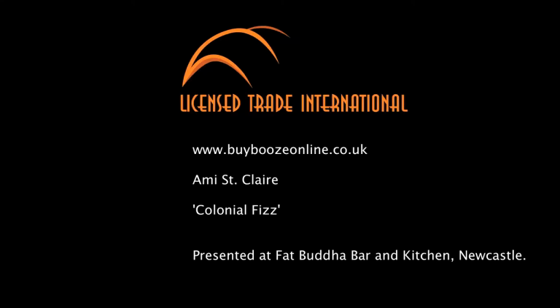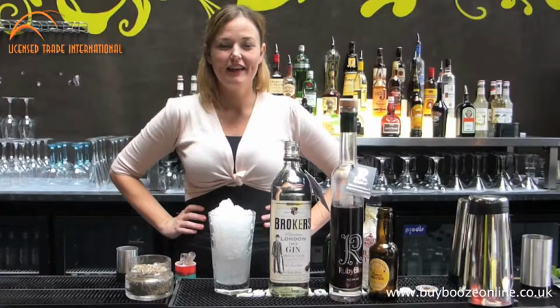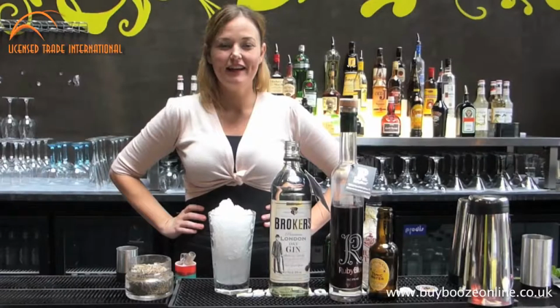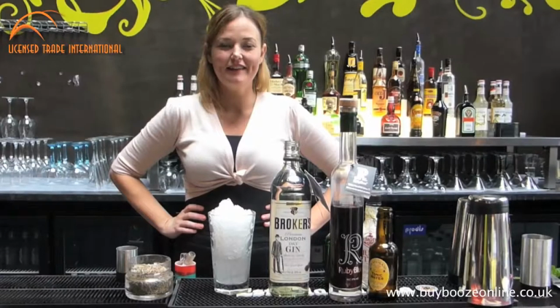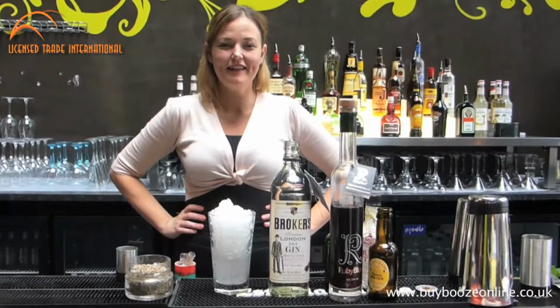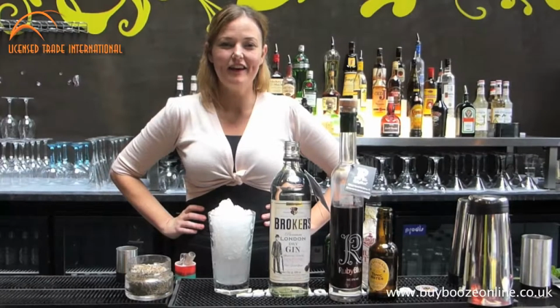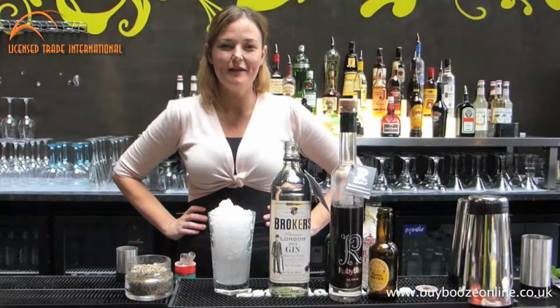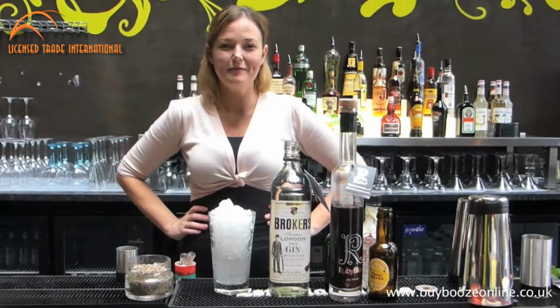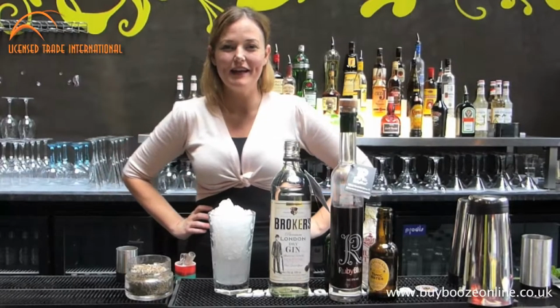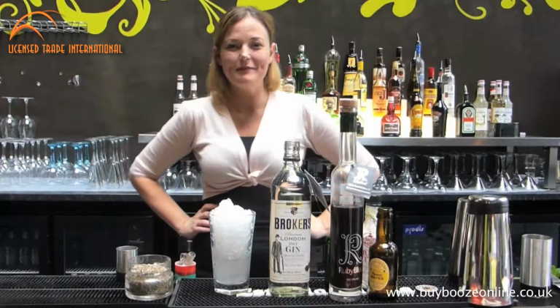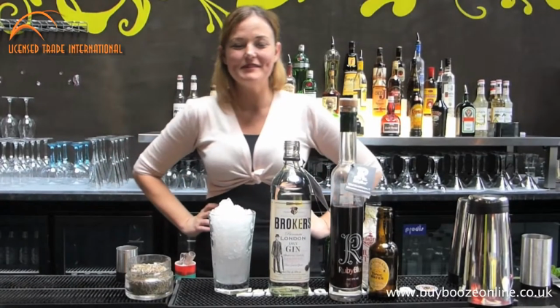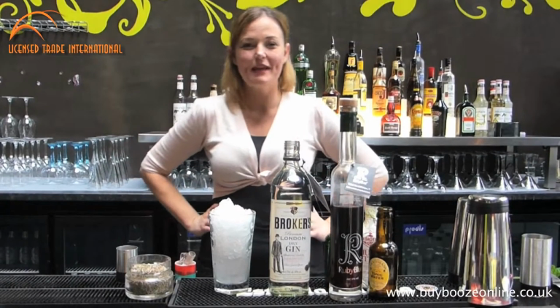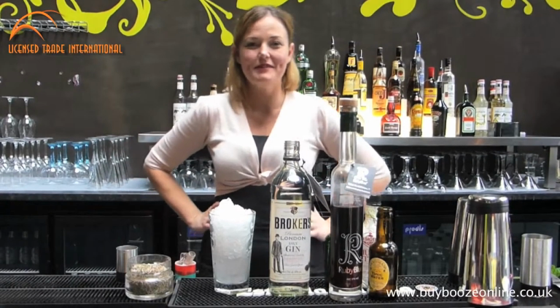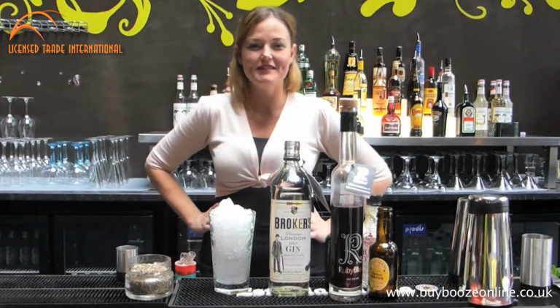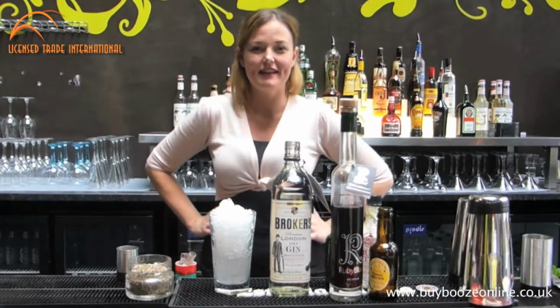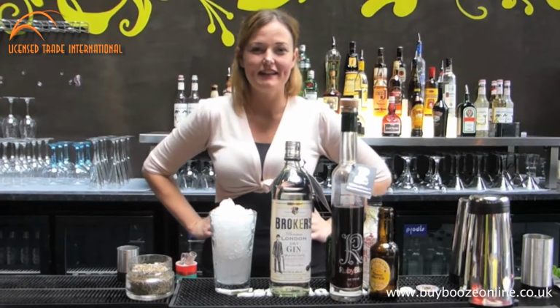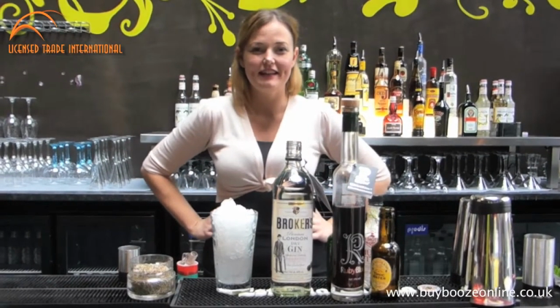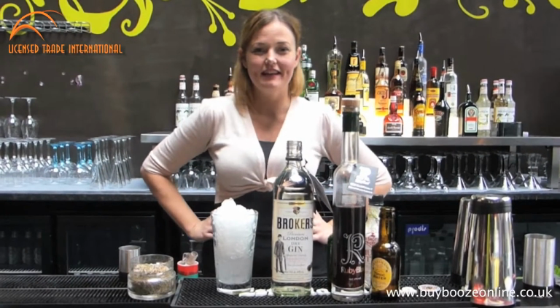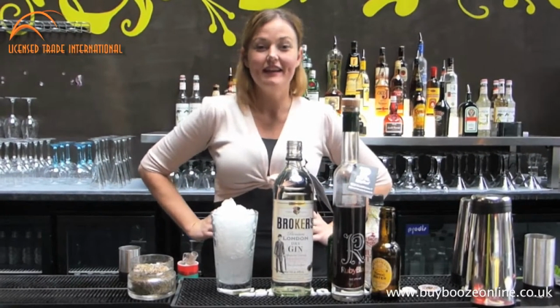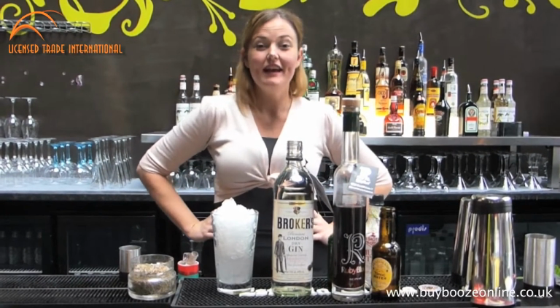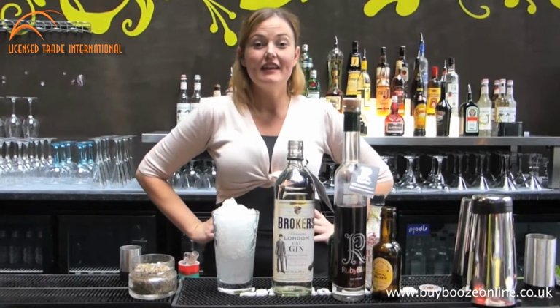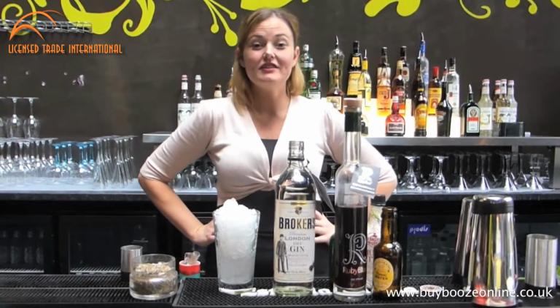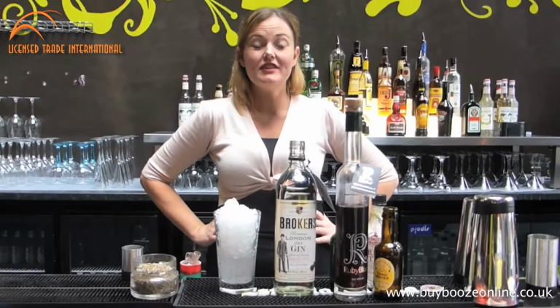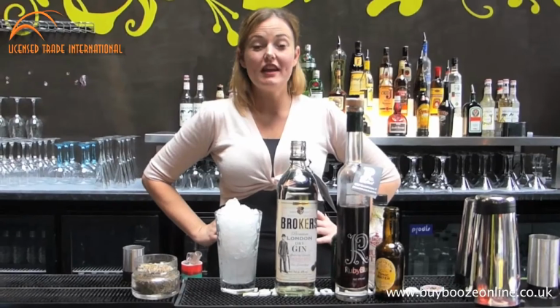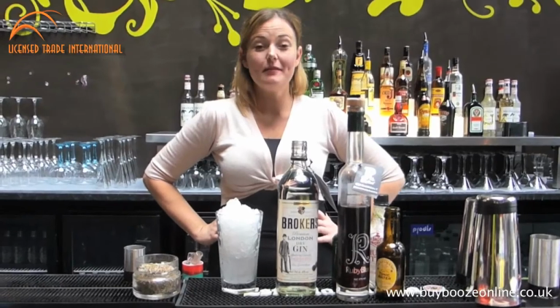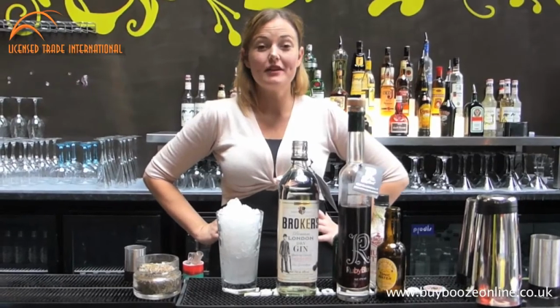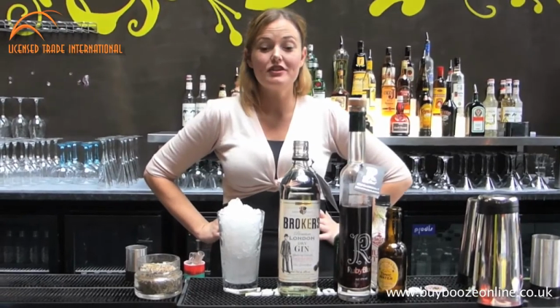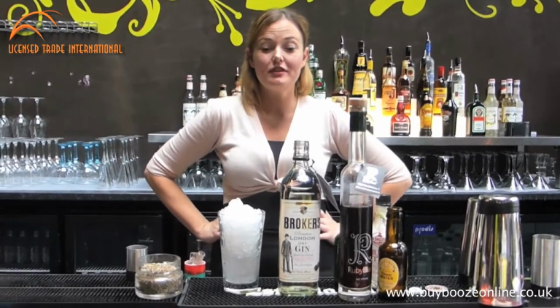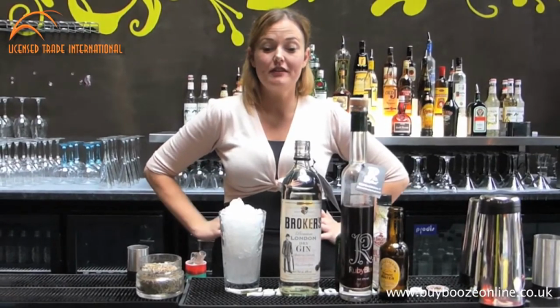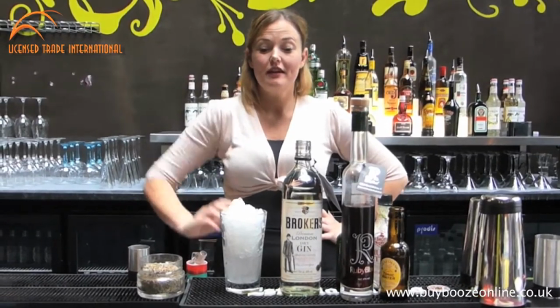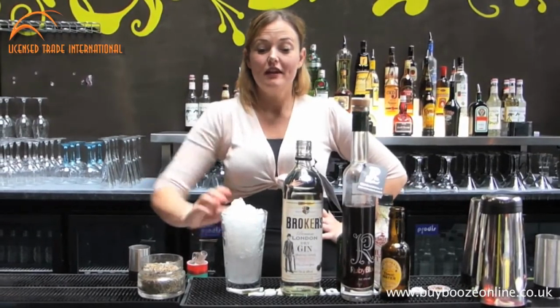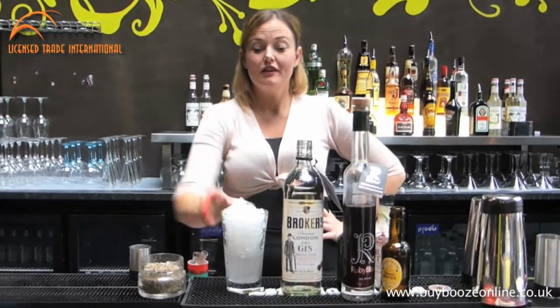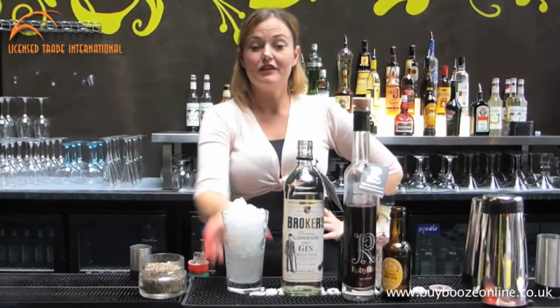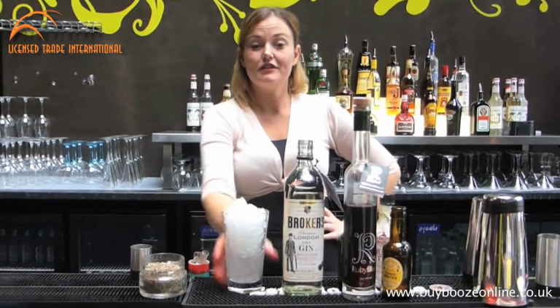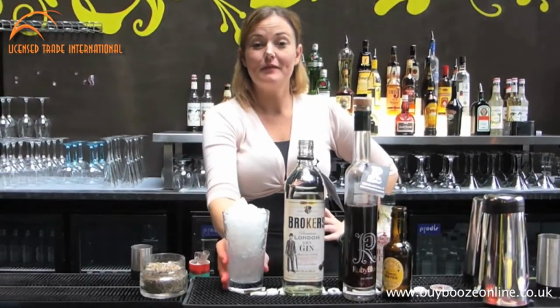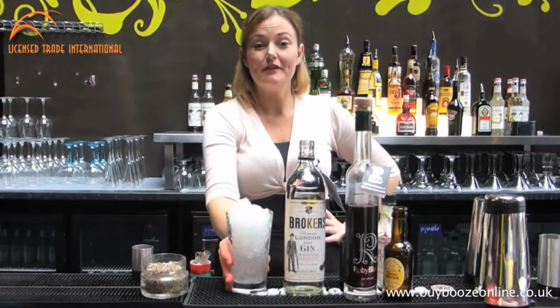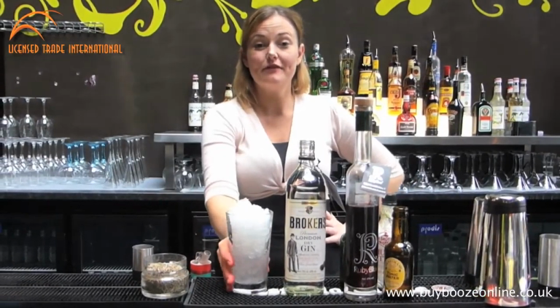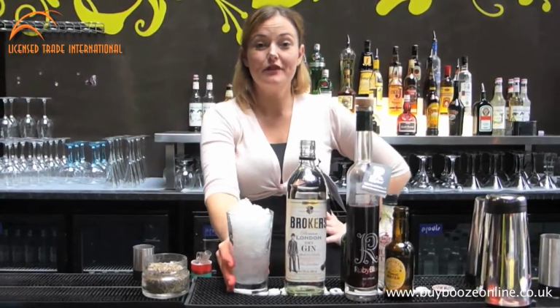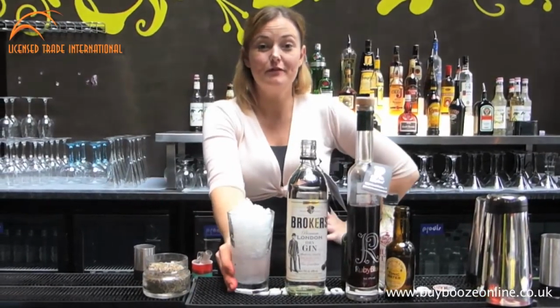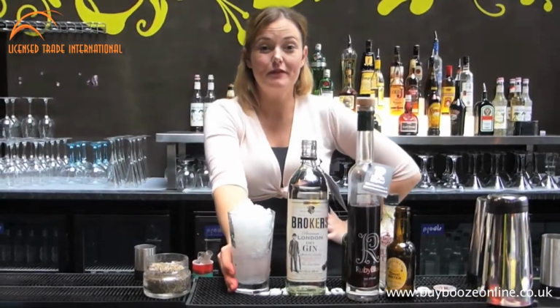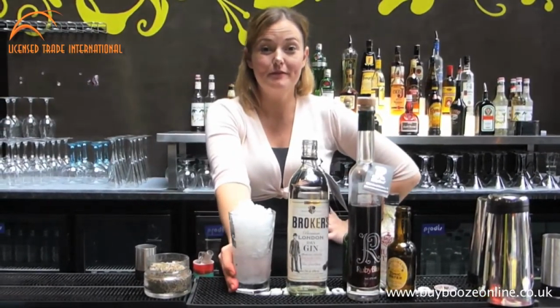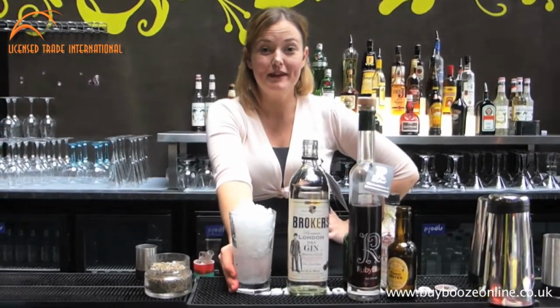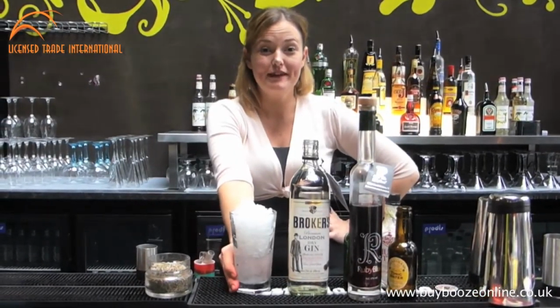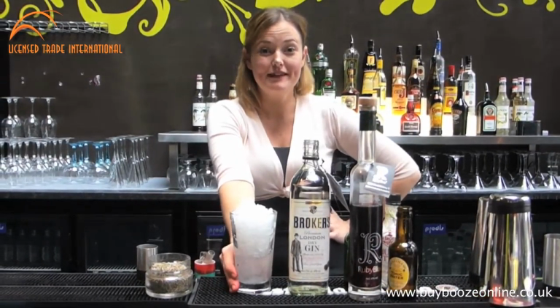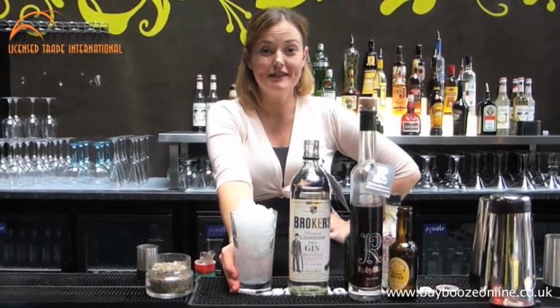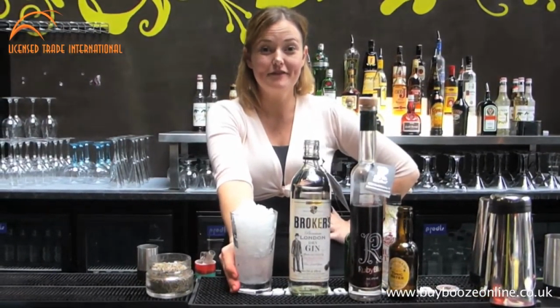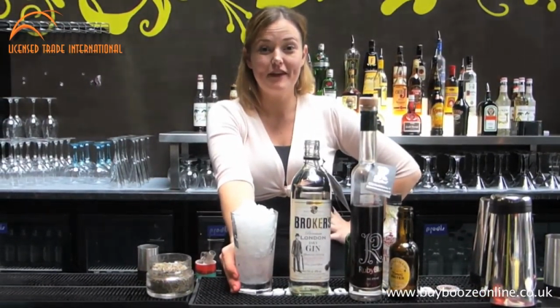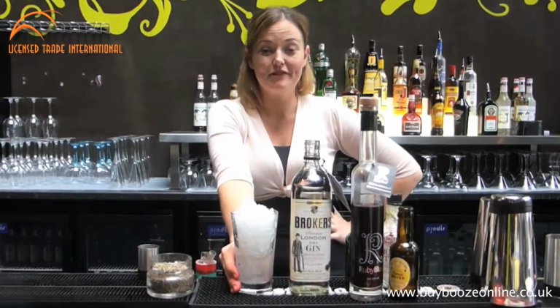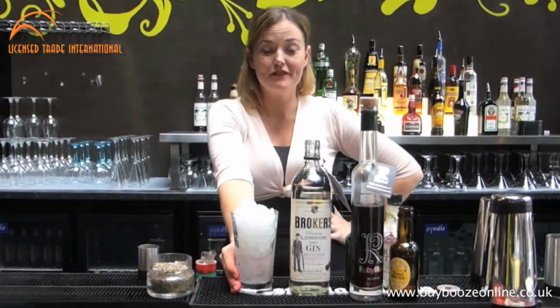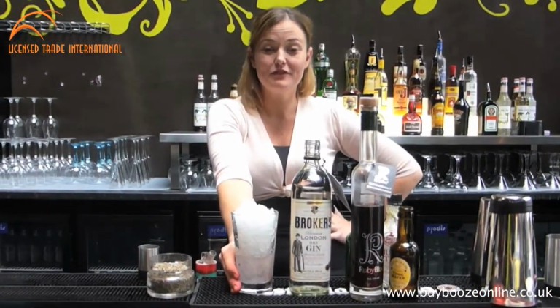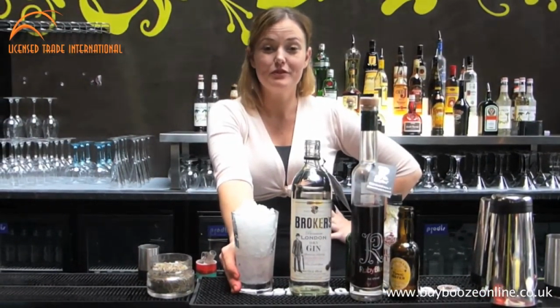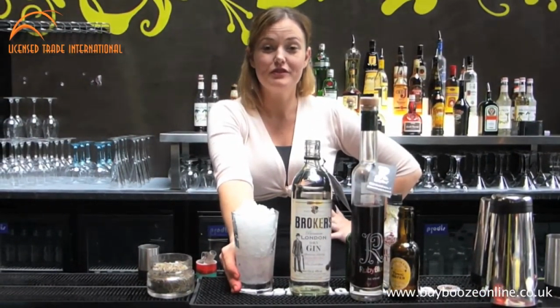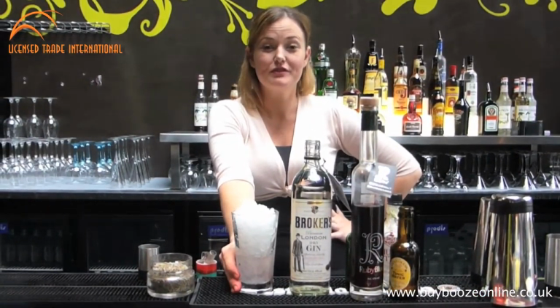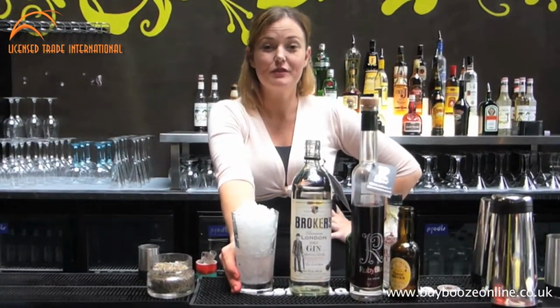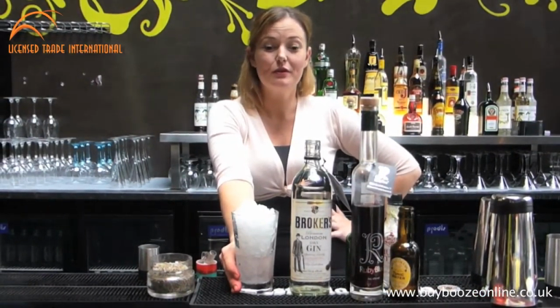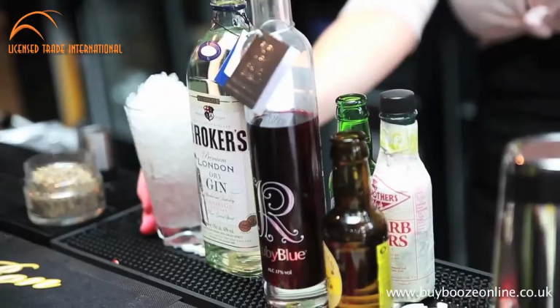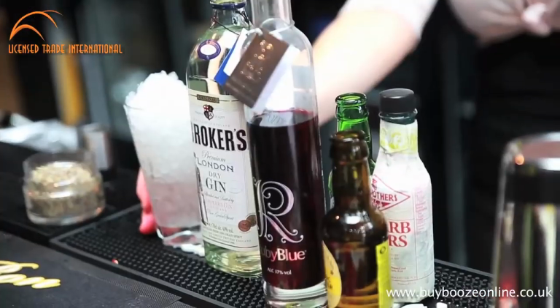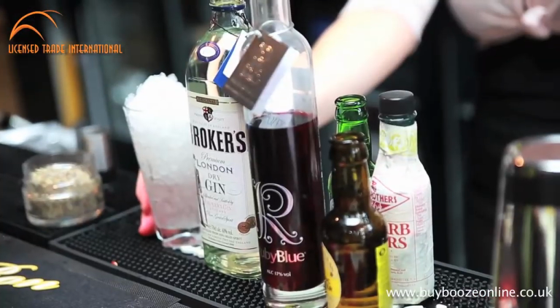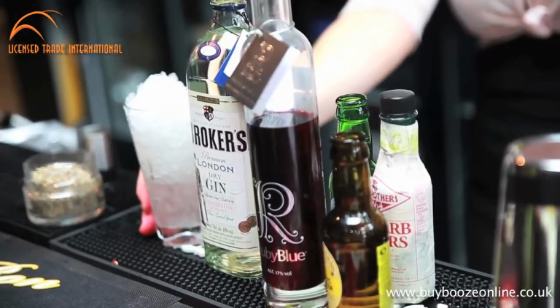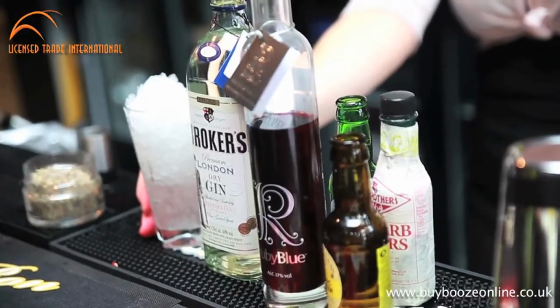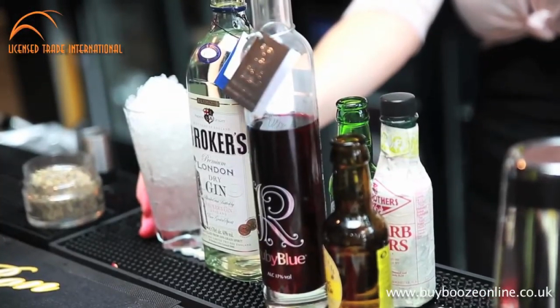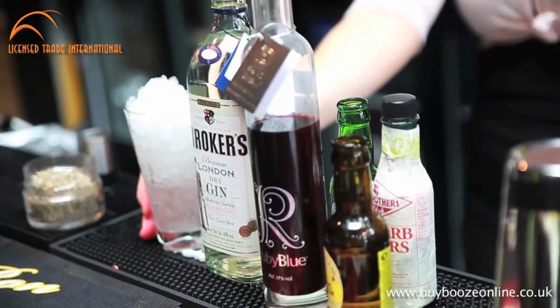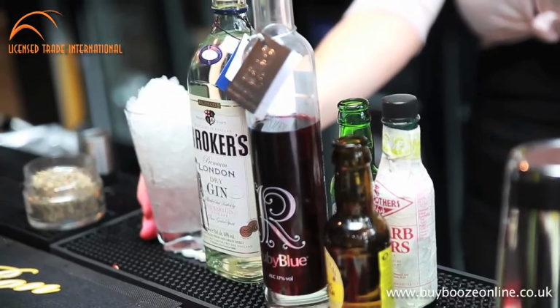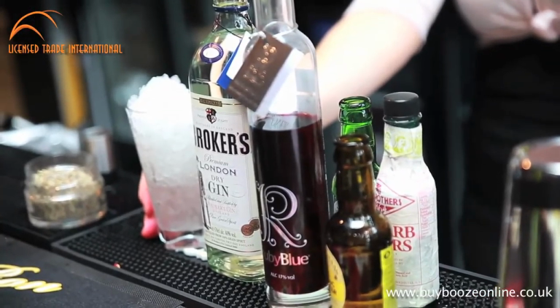Hi, my name is Amy St. Clair and today I'm actually going to make for you one of my classic favorites, which is called the Colonial Fizz.